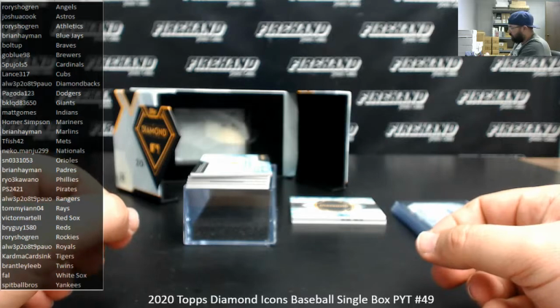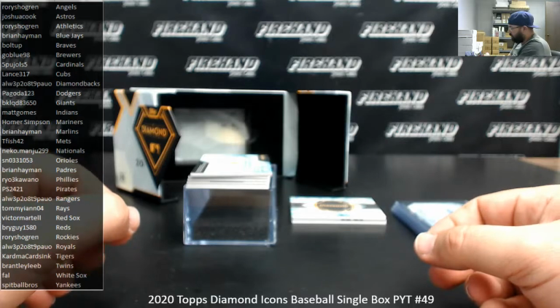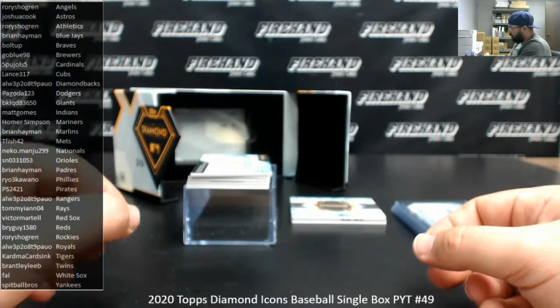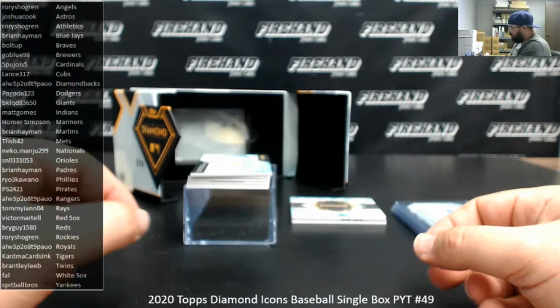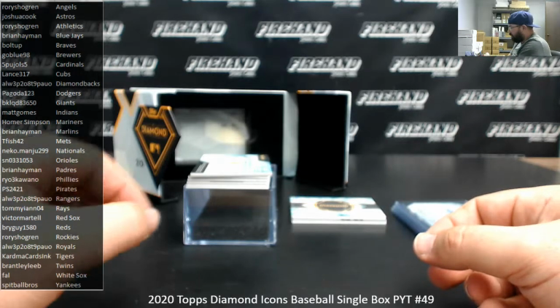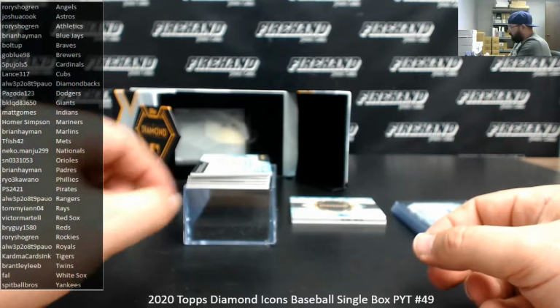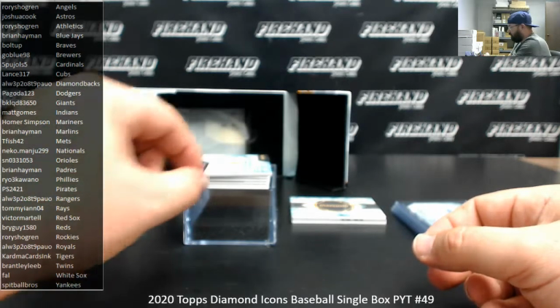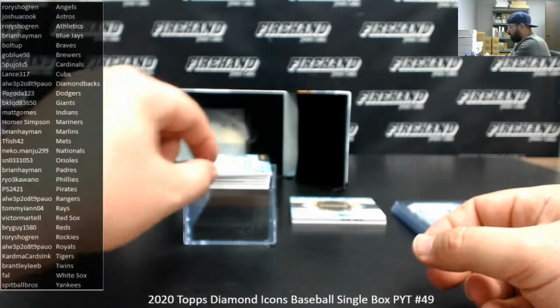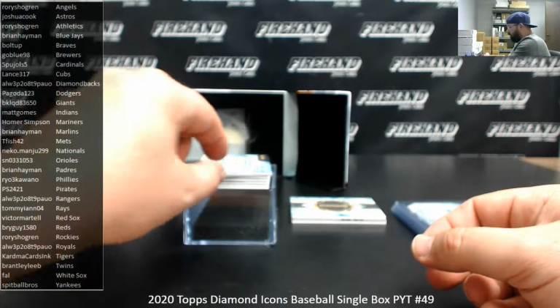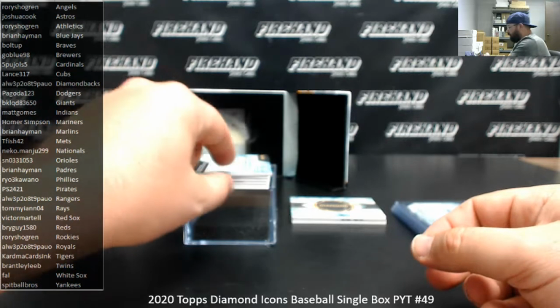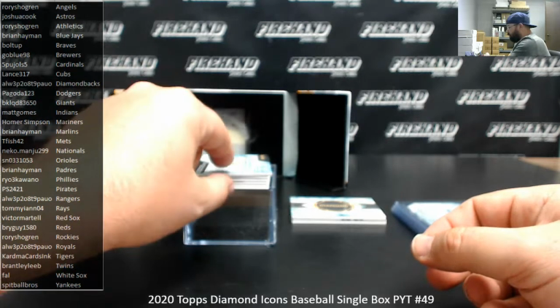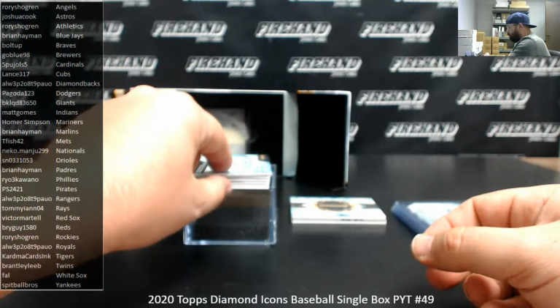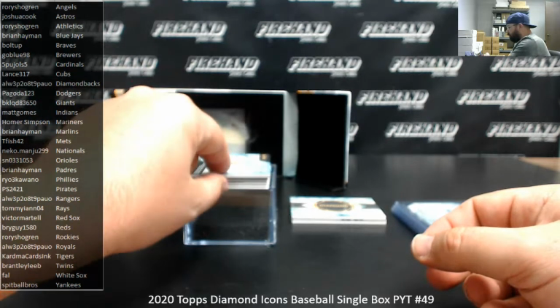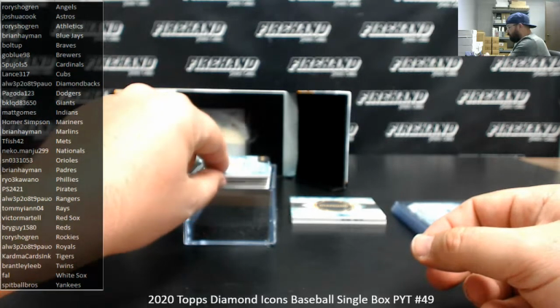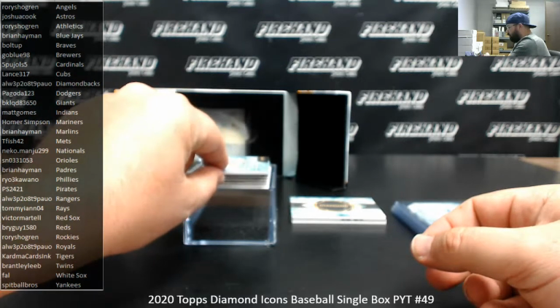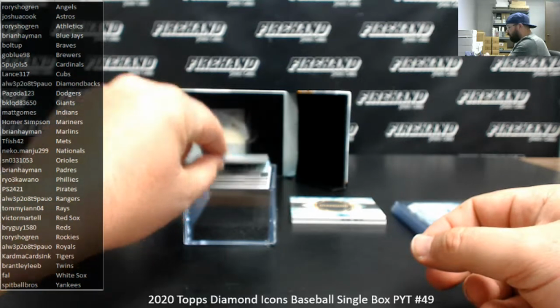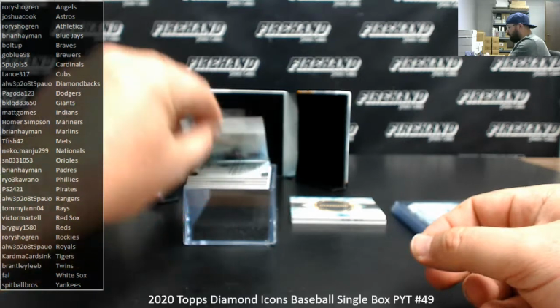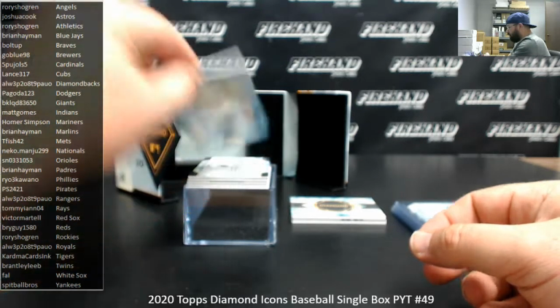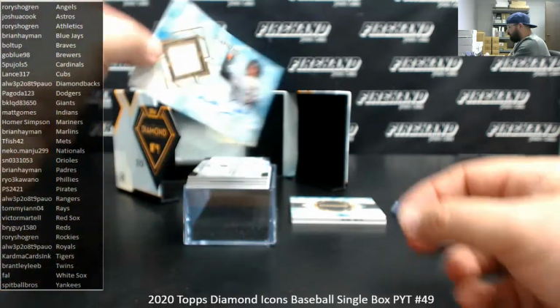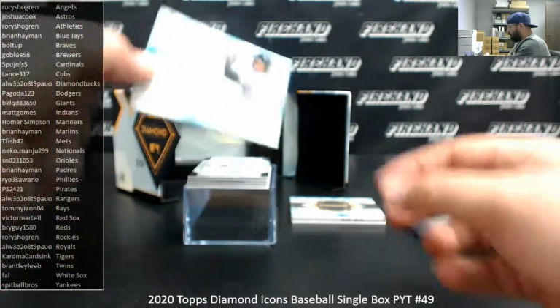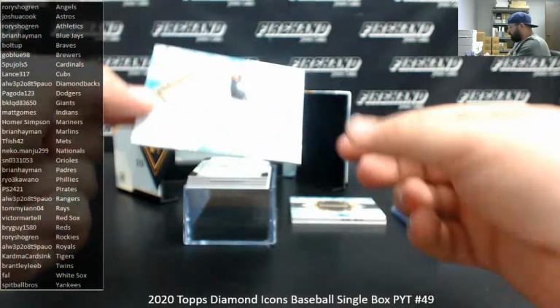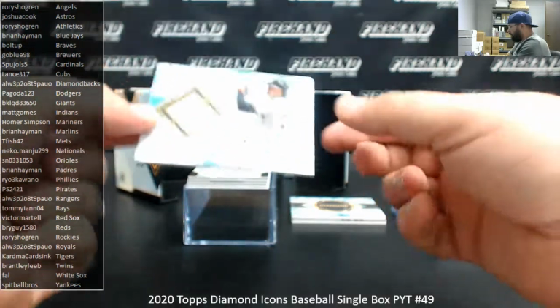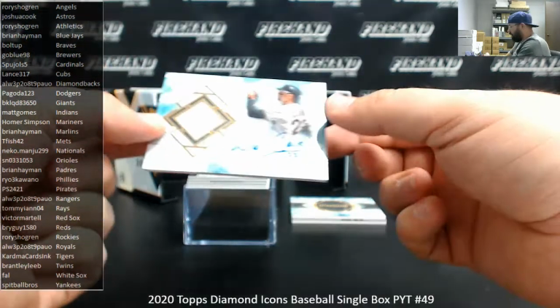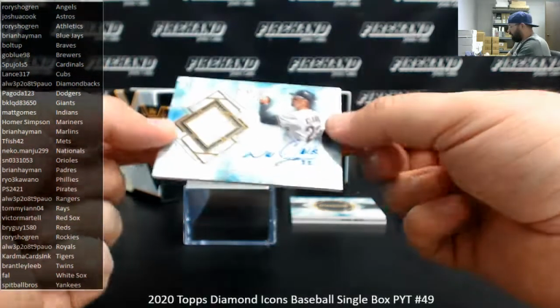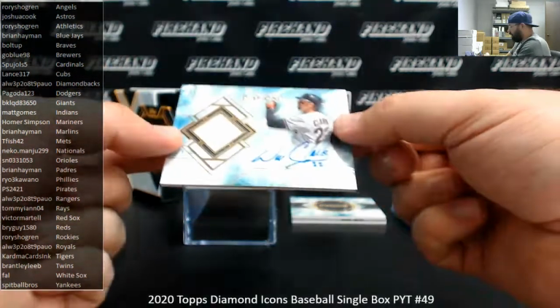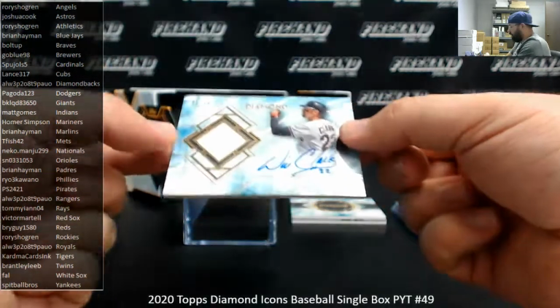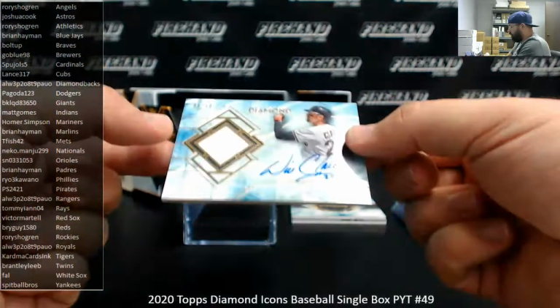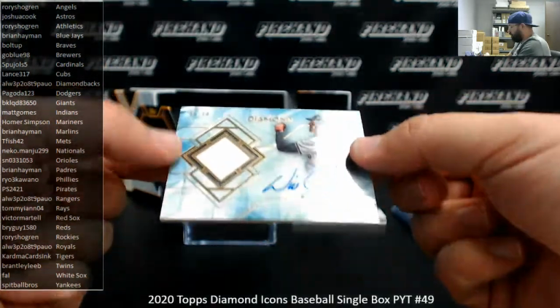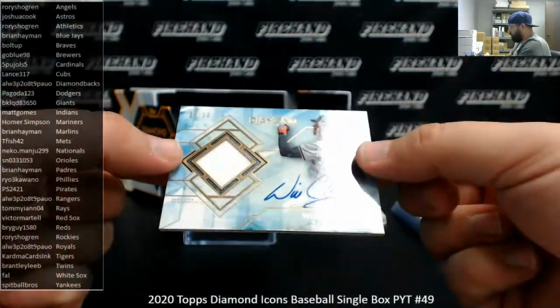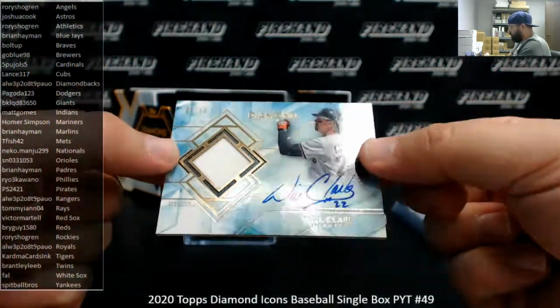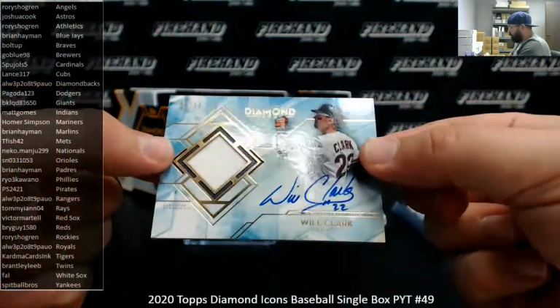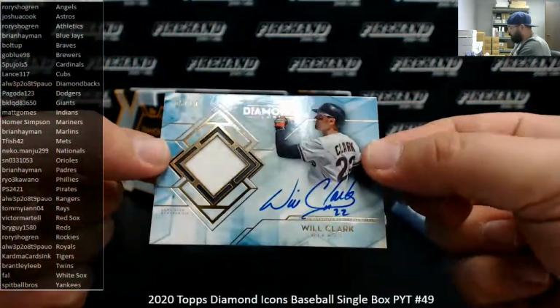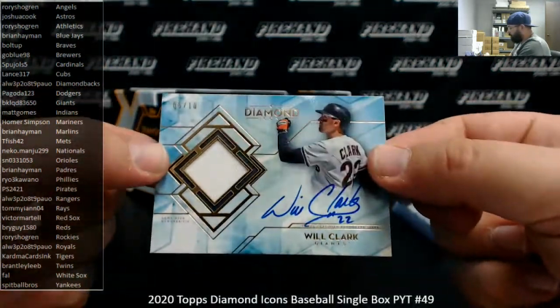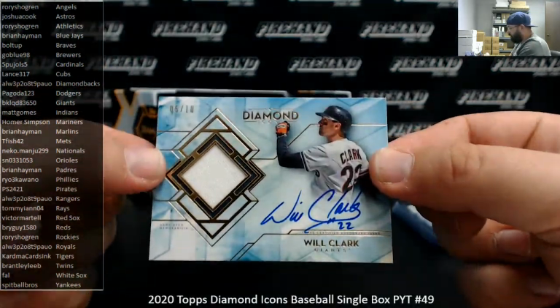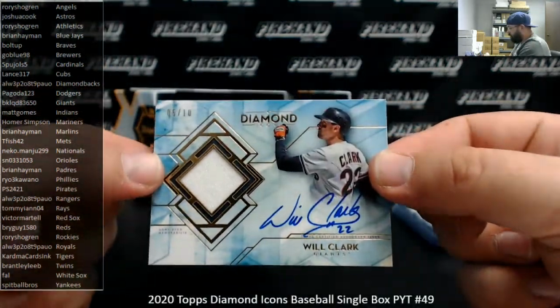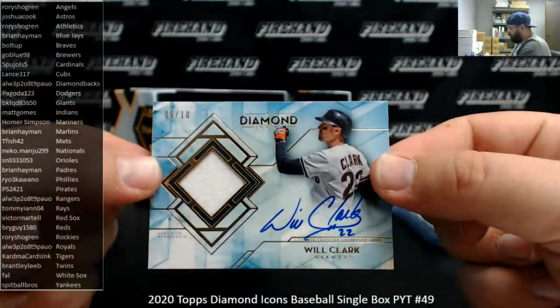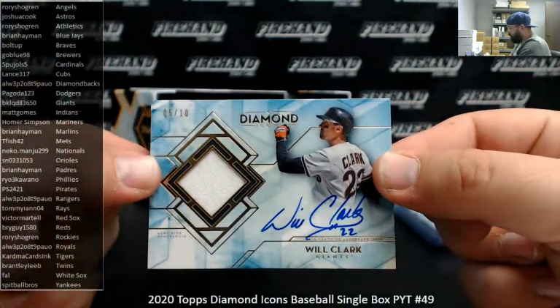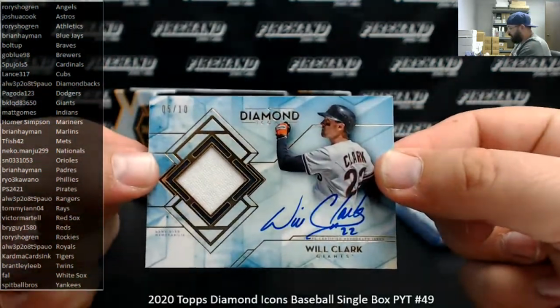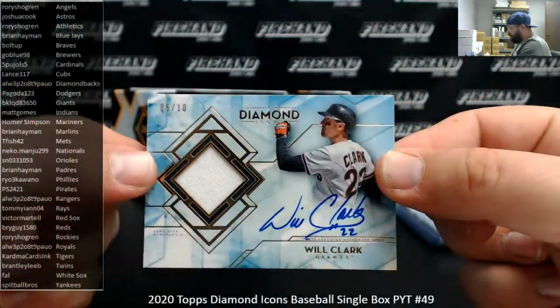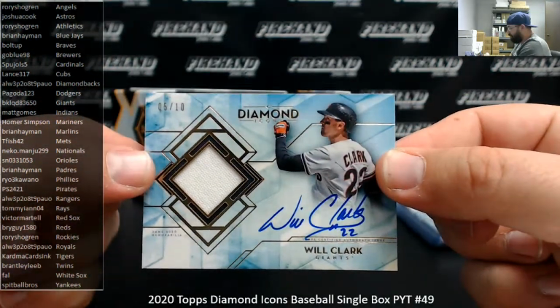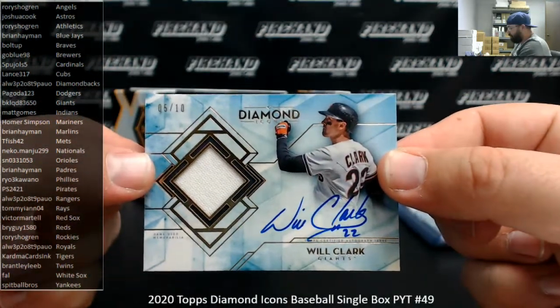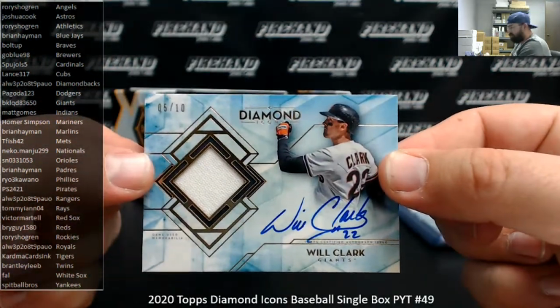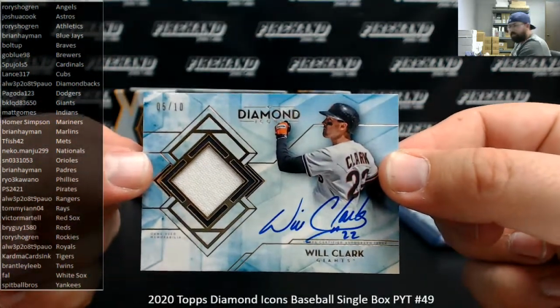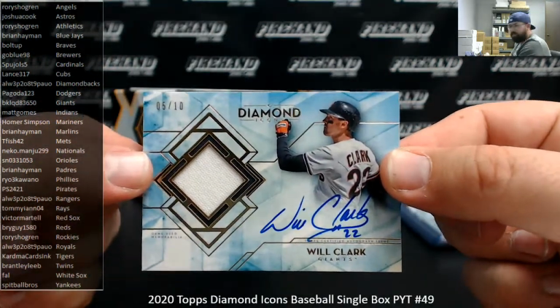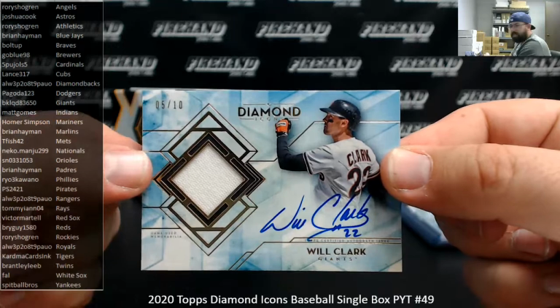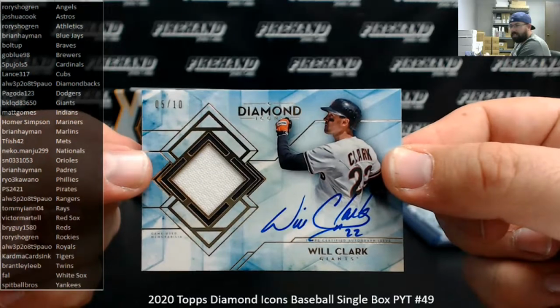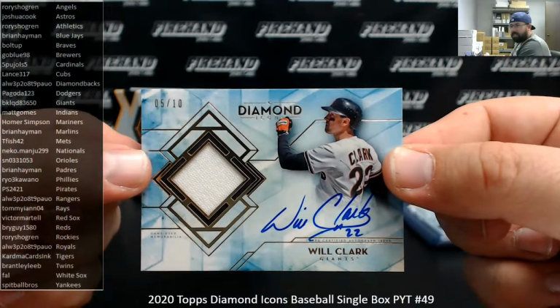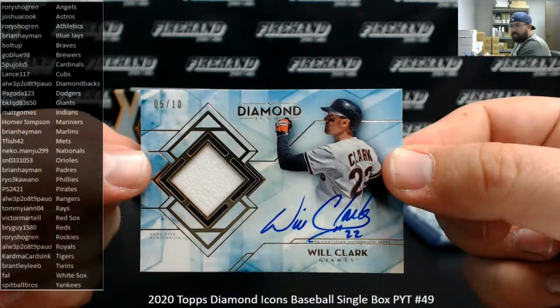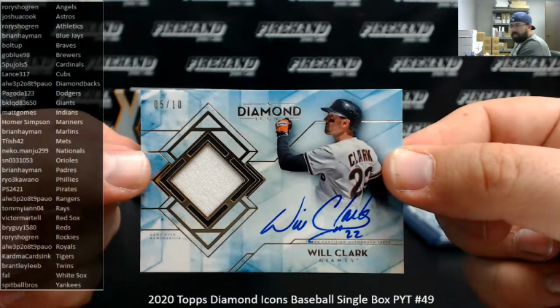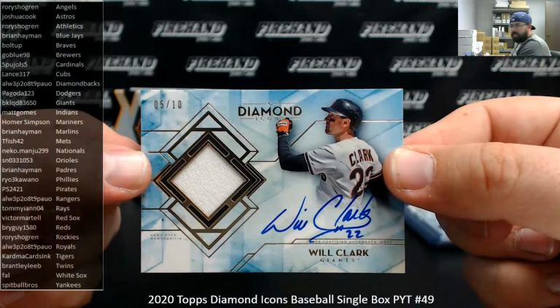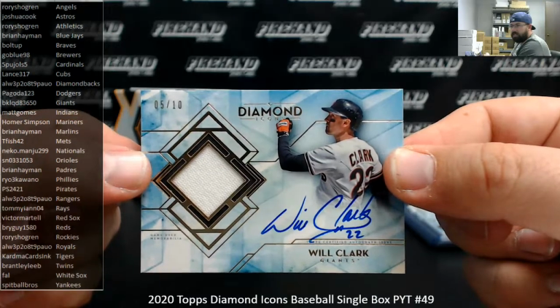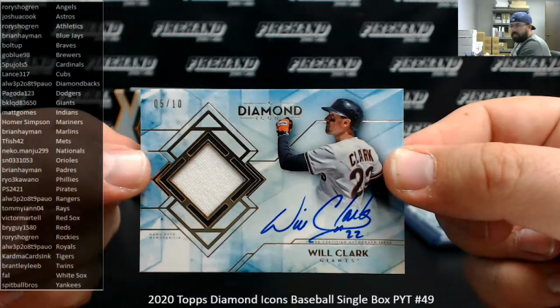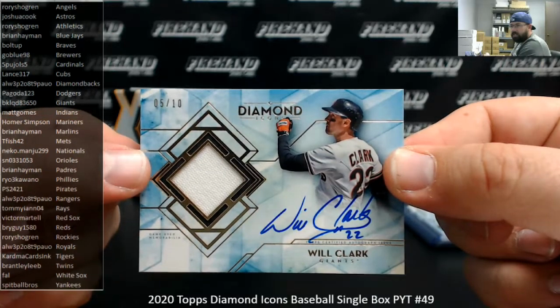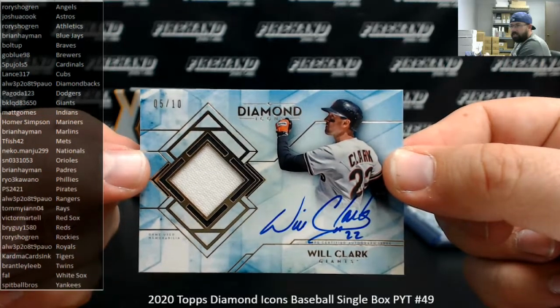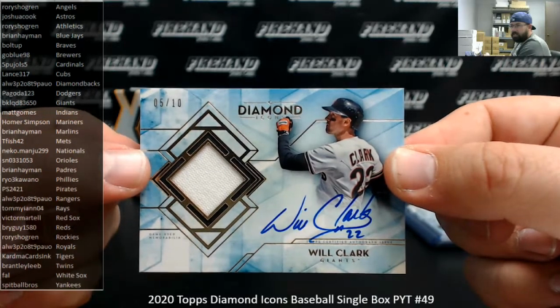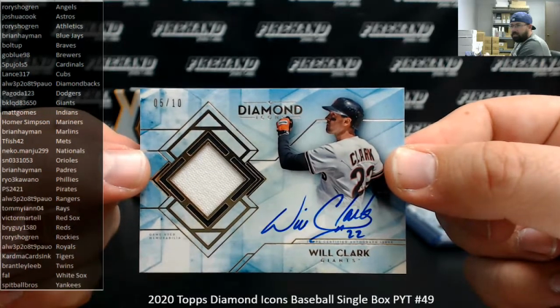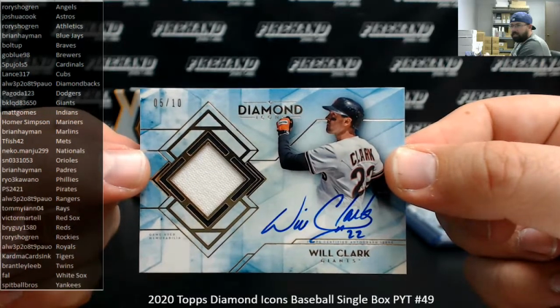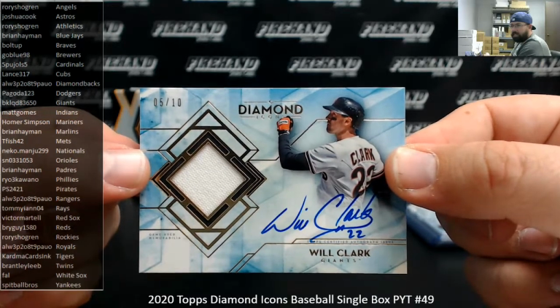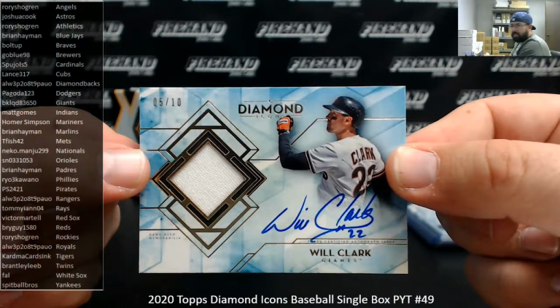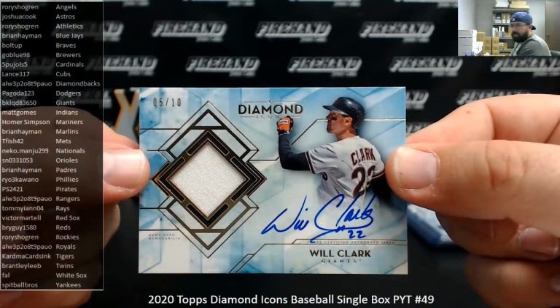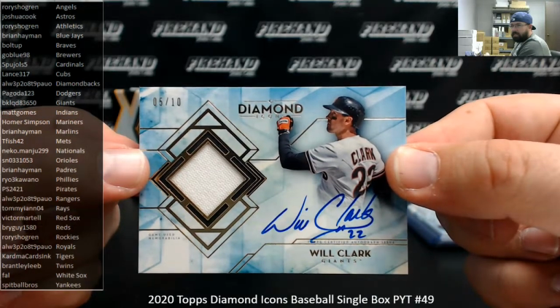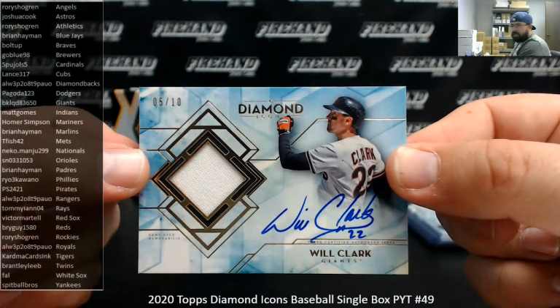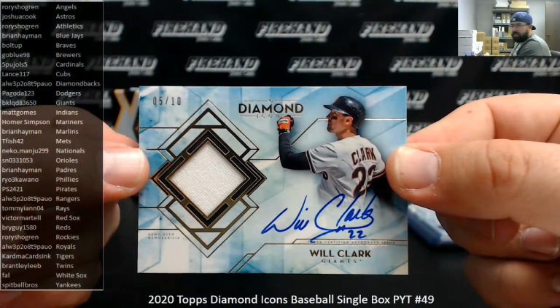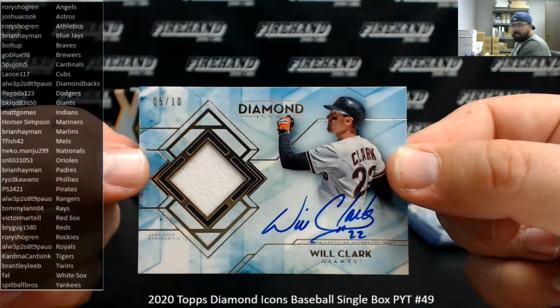For the Giants, Will Clark got a jersey auto, 5 of 10. Giants going to BlackToE3650.